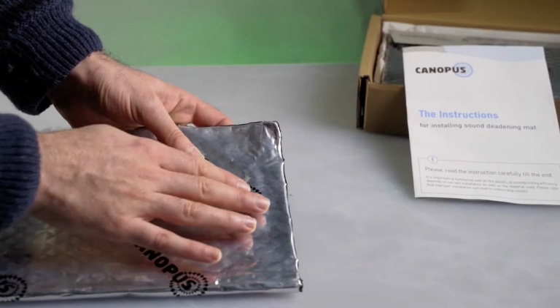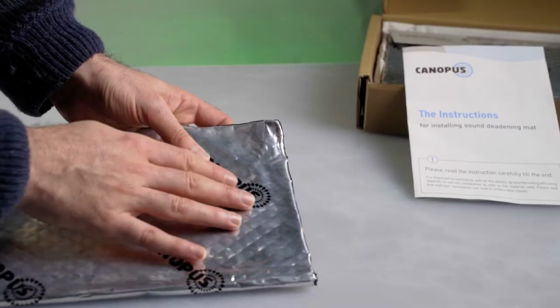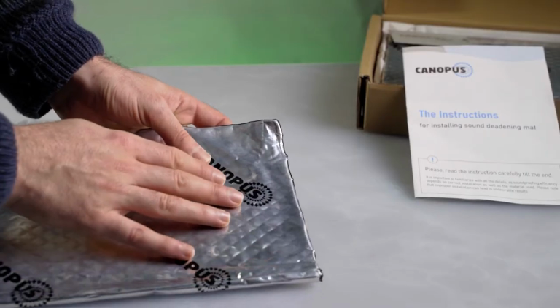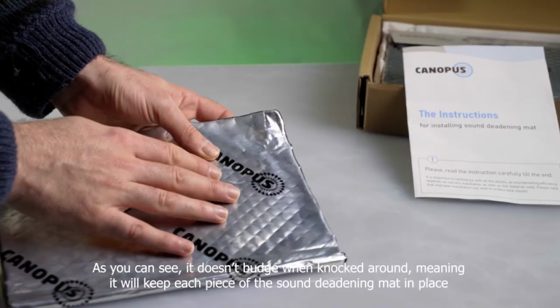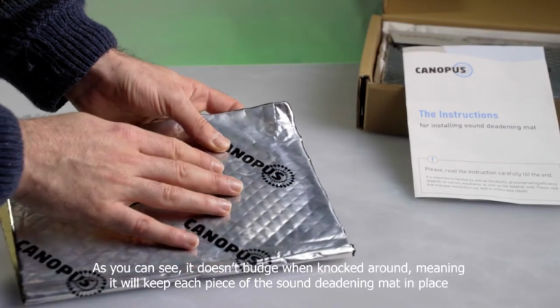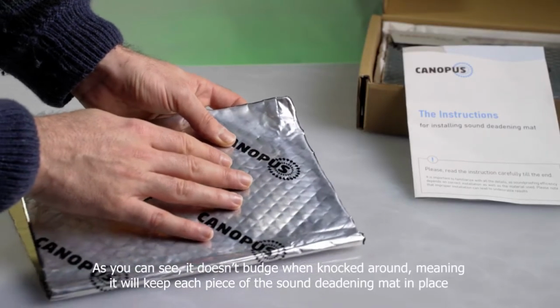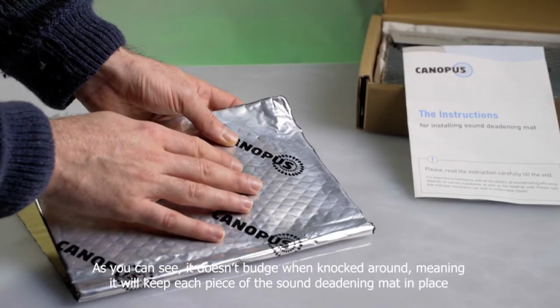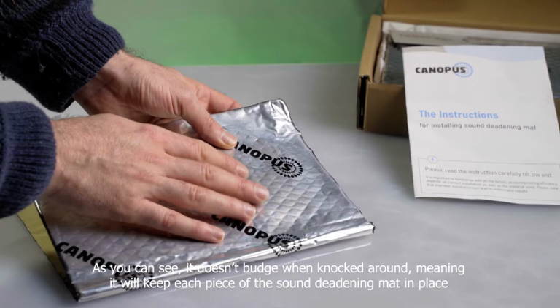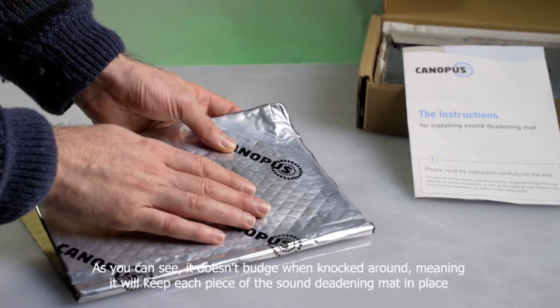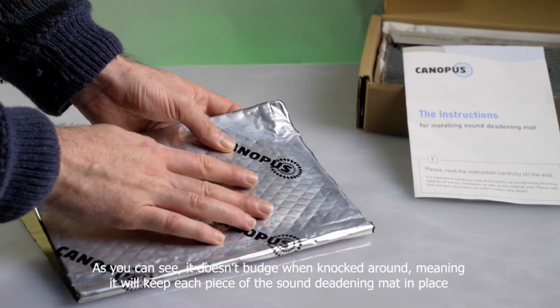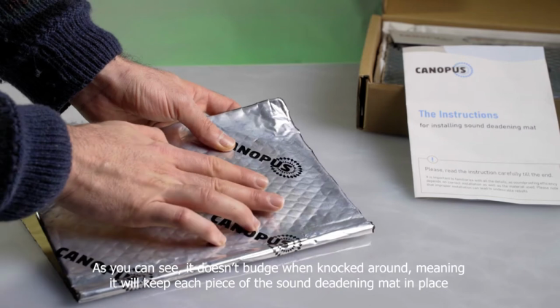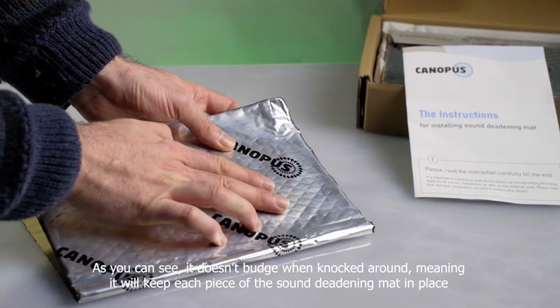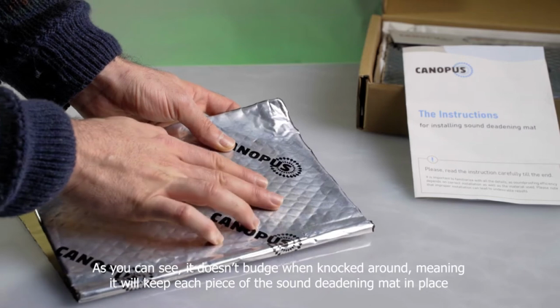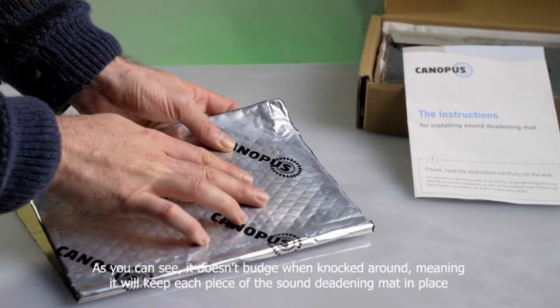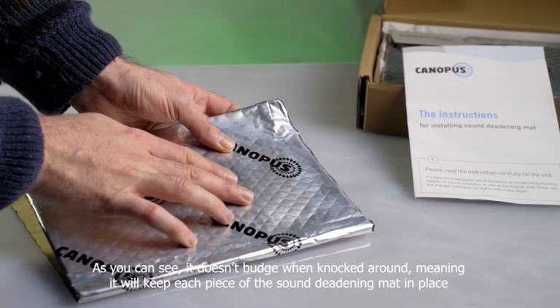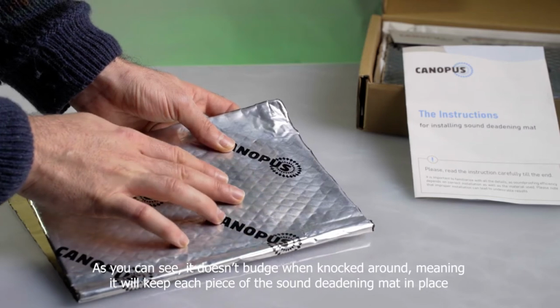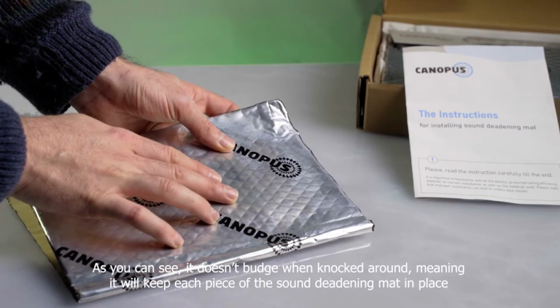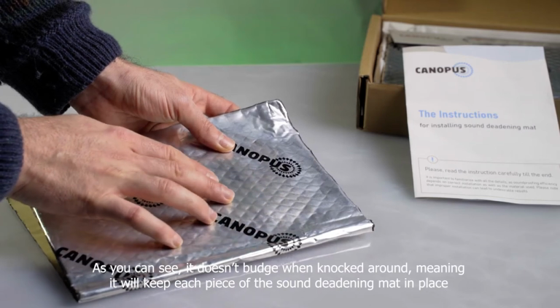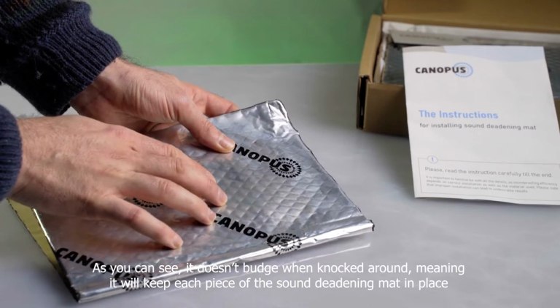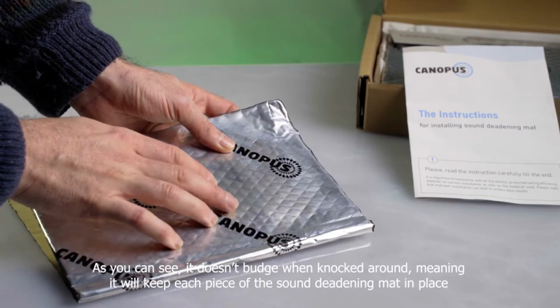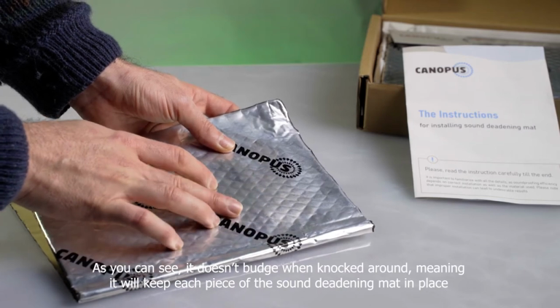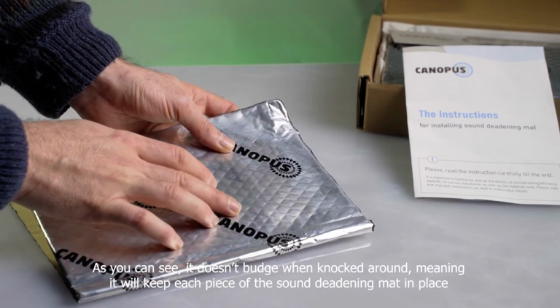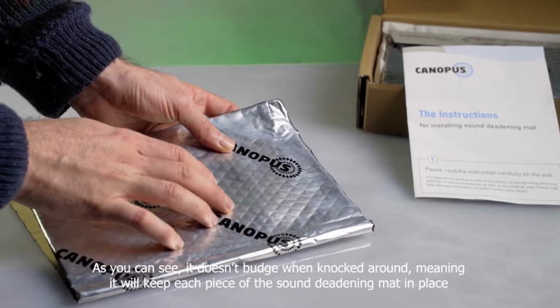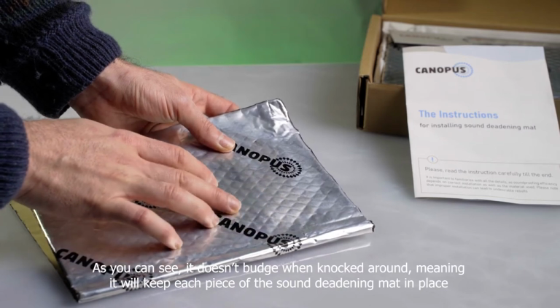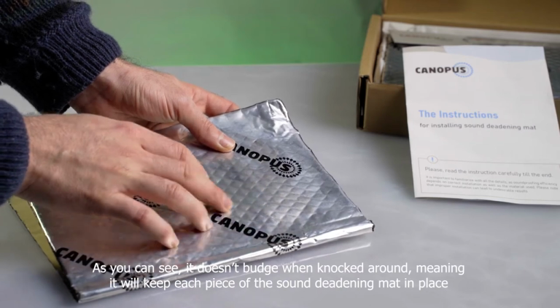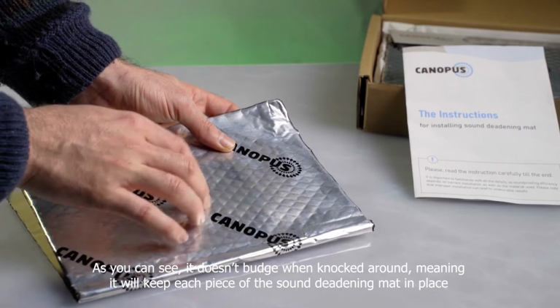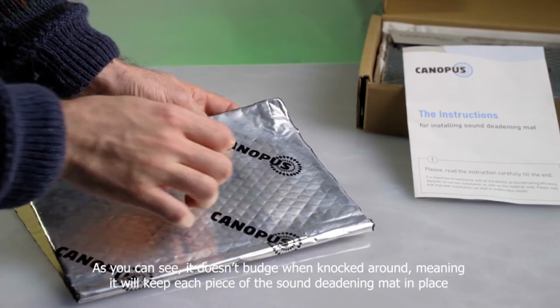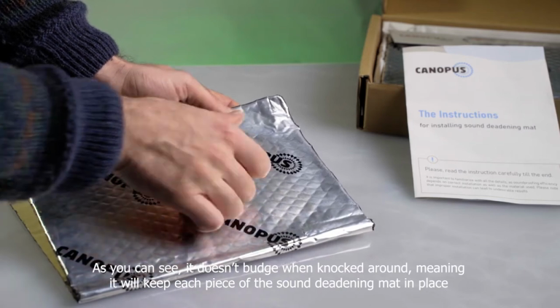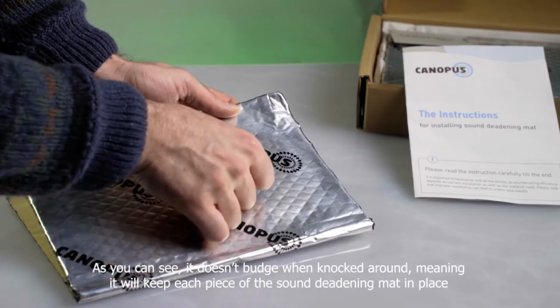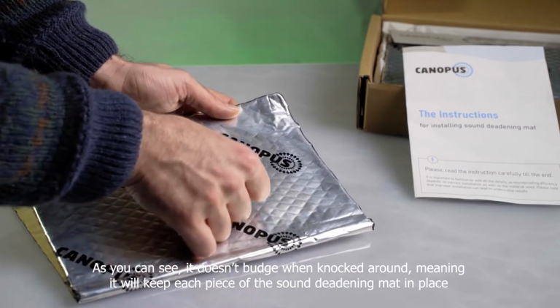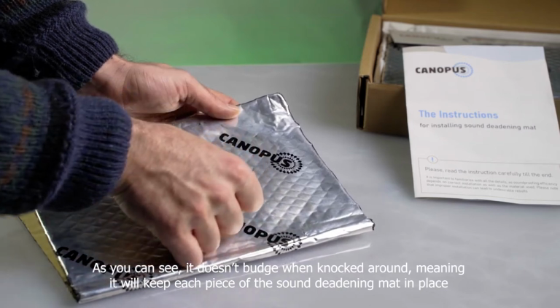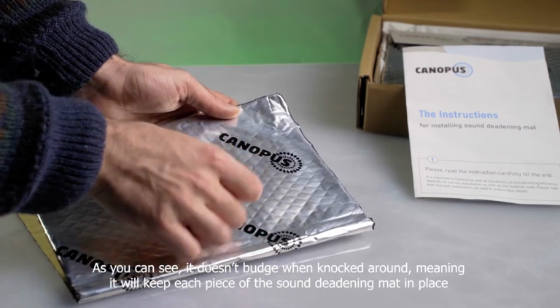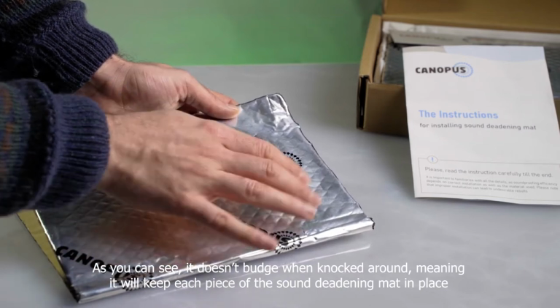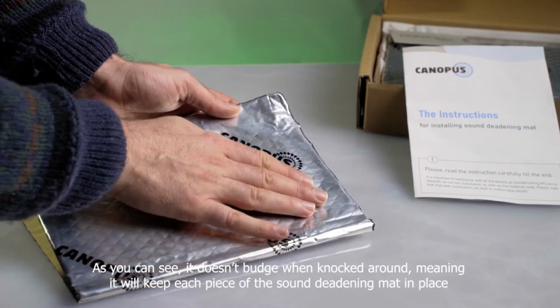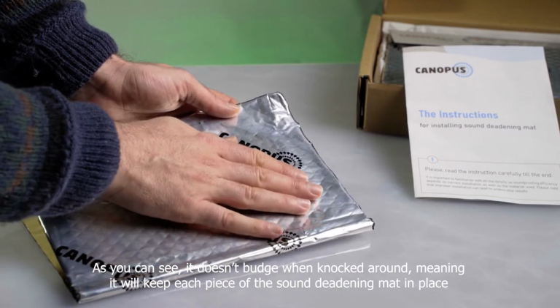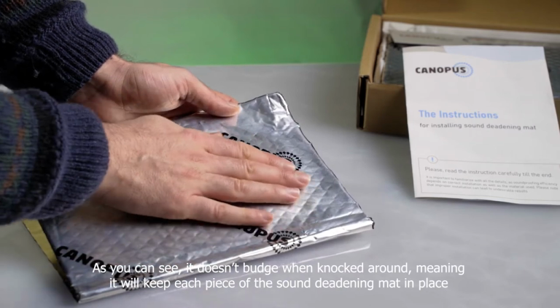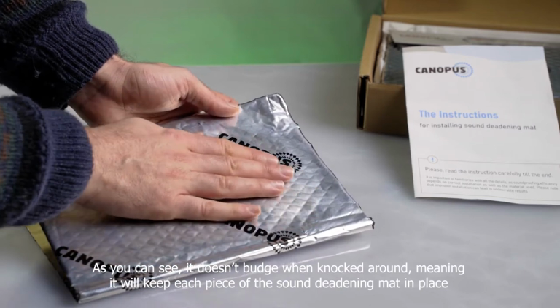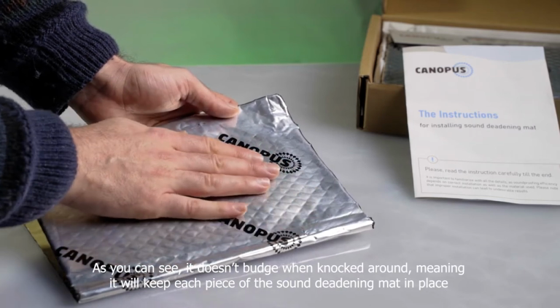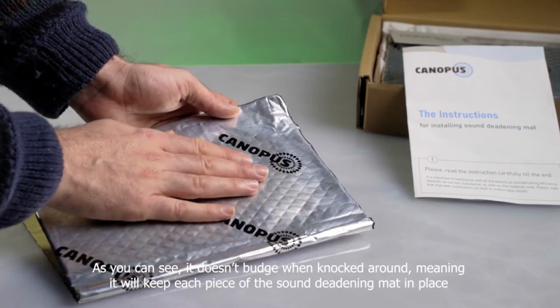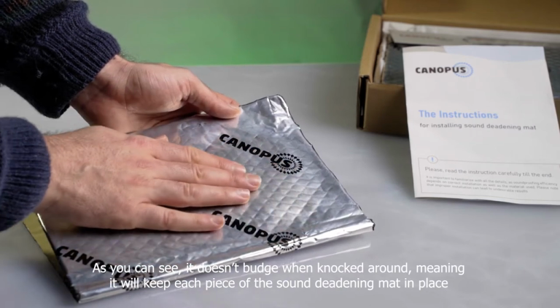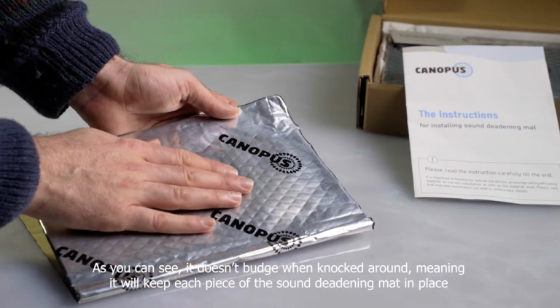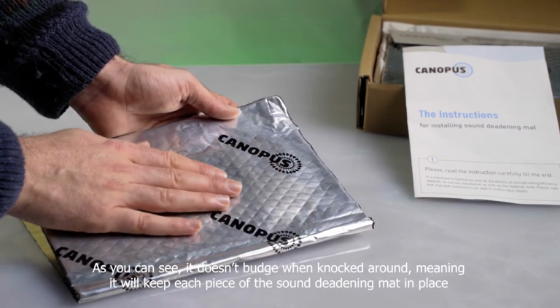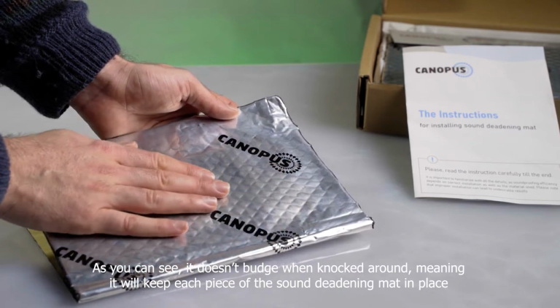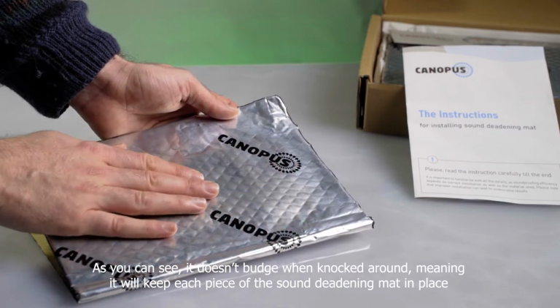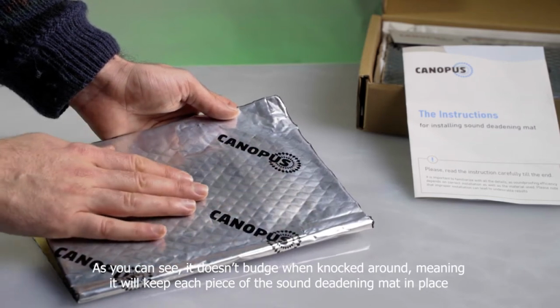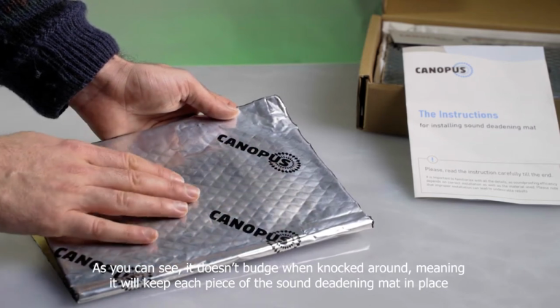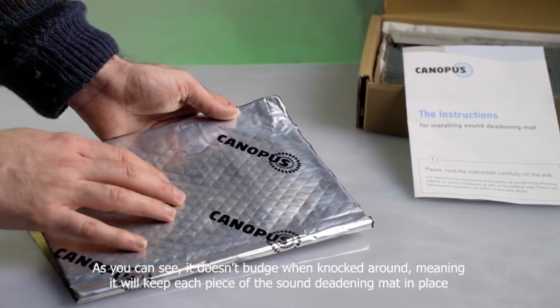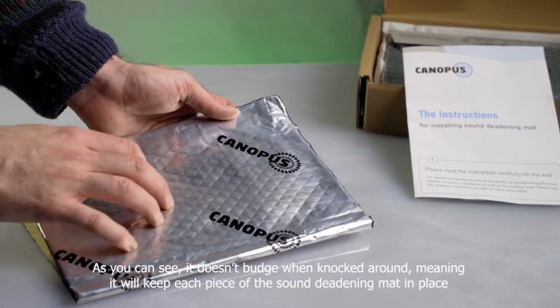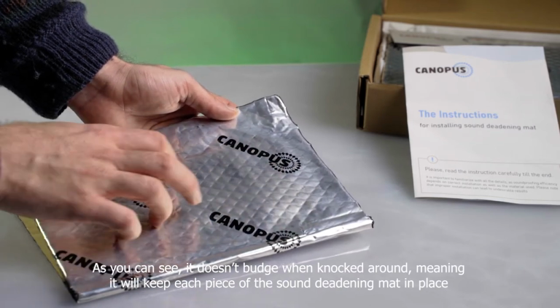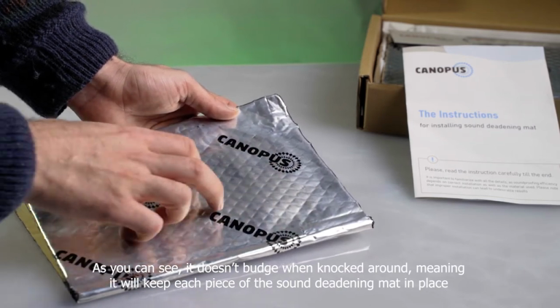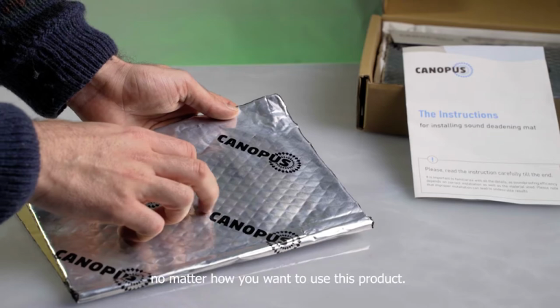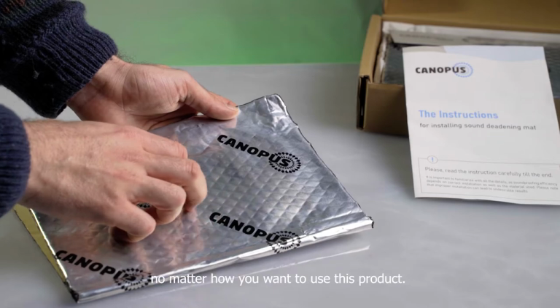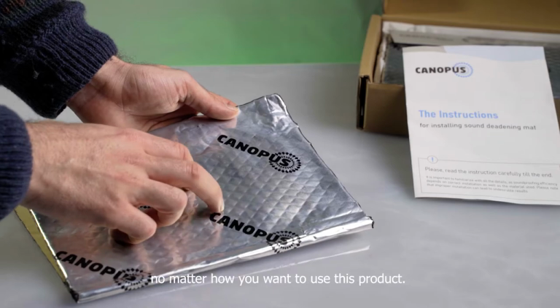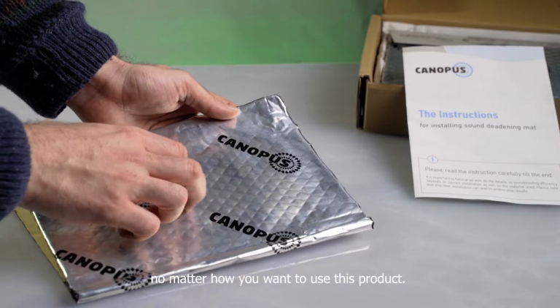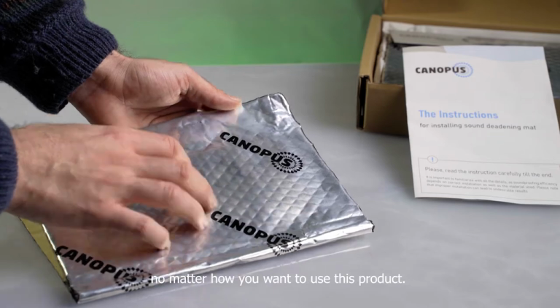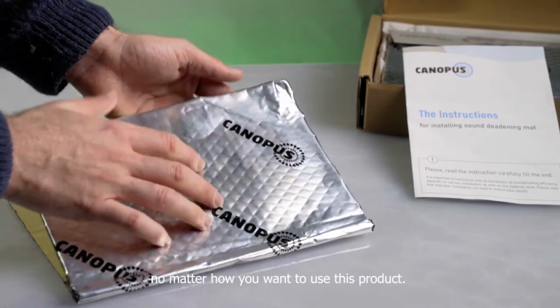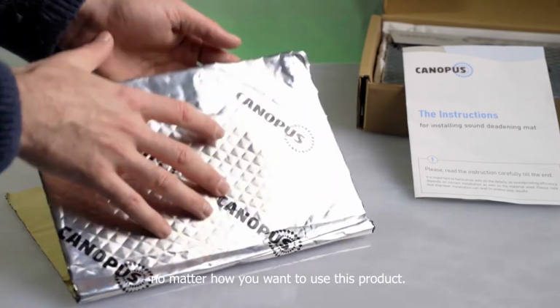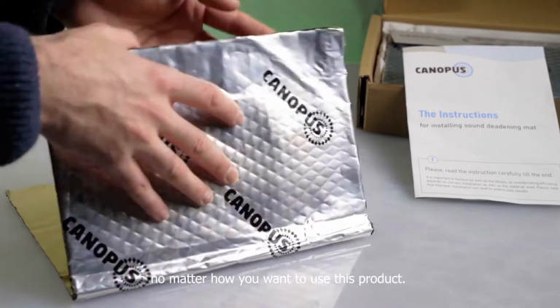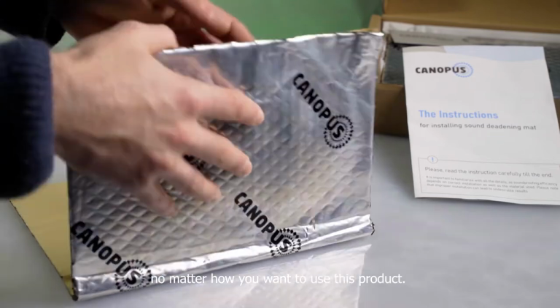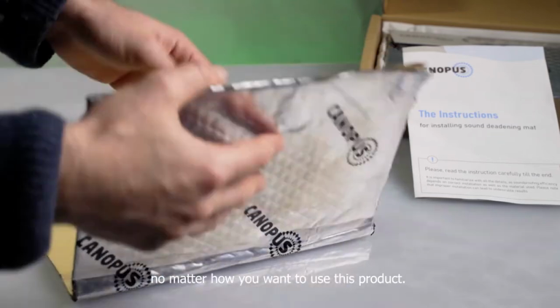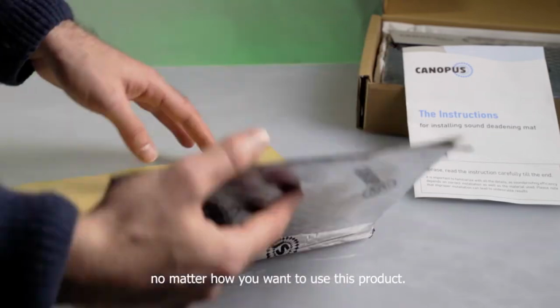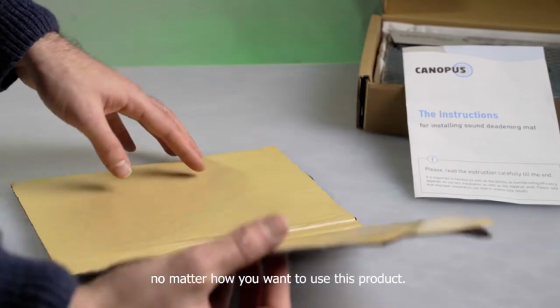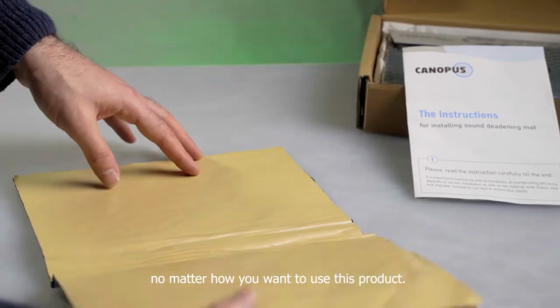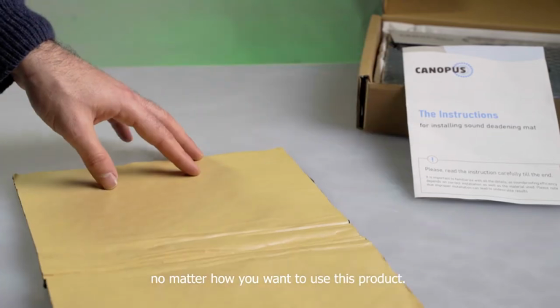As you can see, it doesn't budge when knocked around, meaning it will keep each piece of the sound deadening mat in place, no matter how you want to use this product.